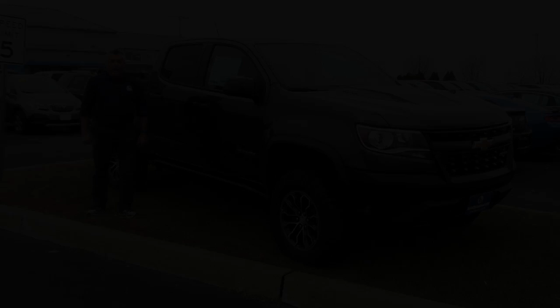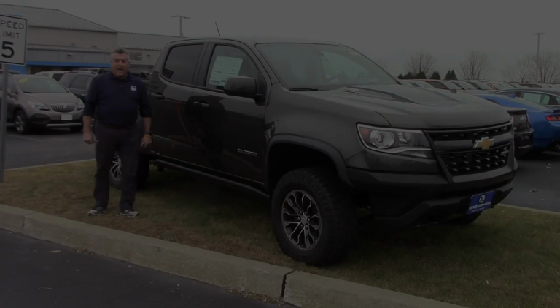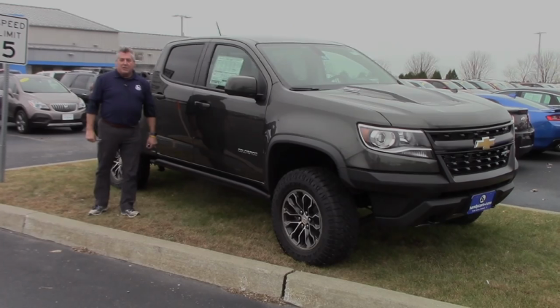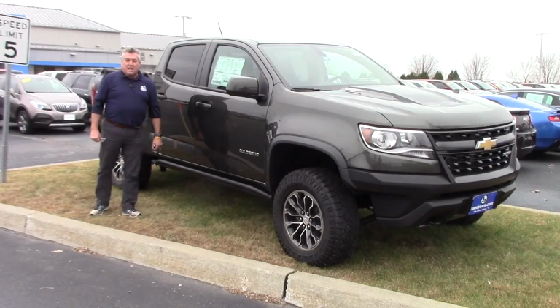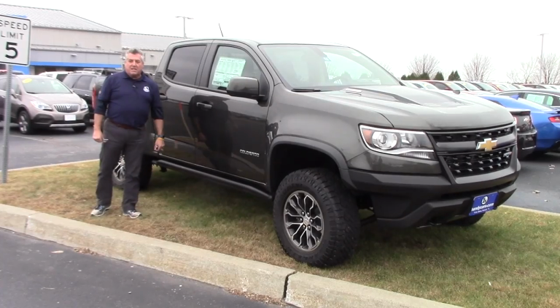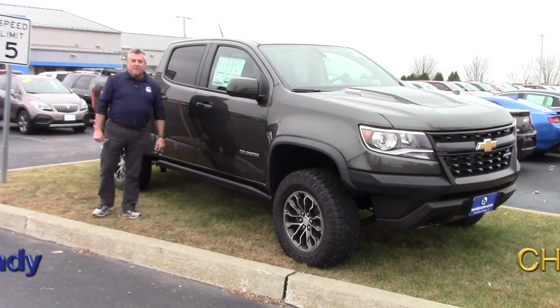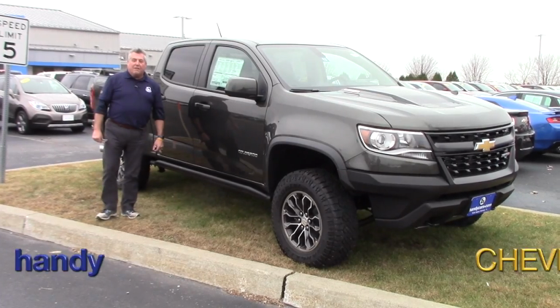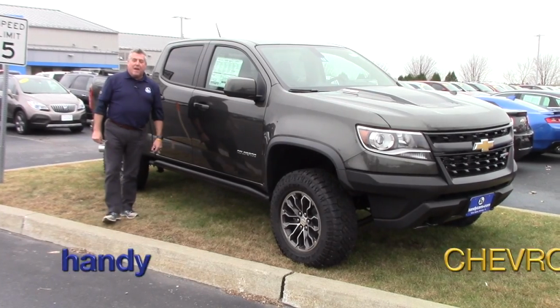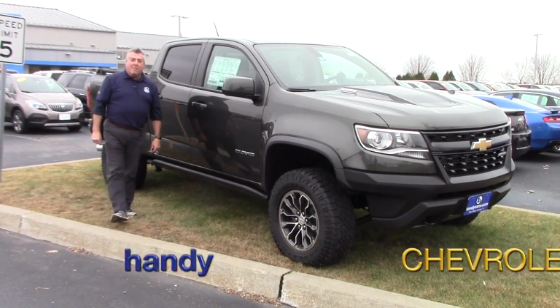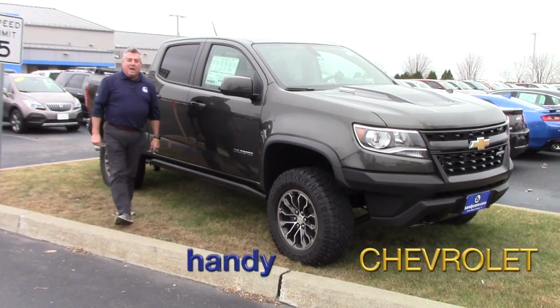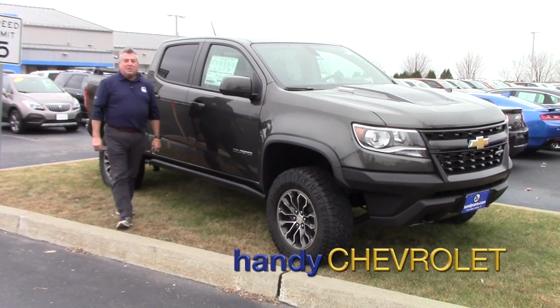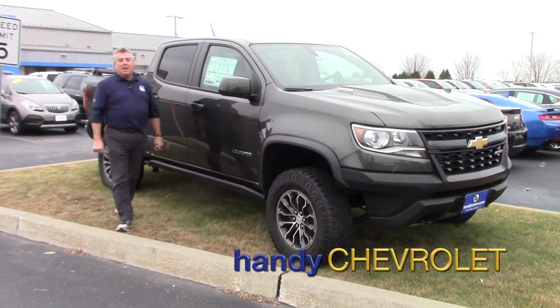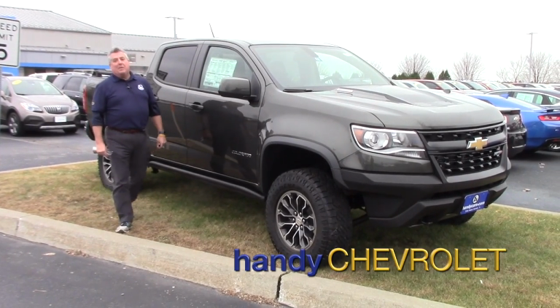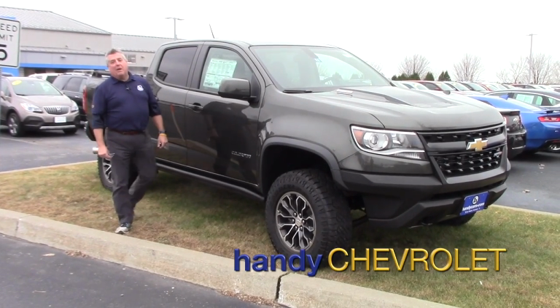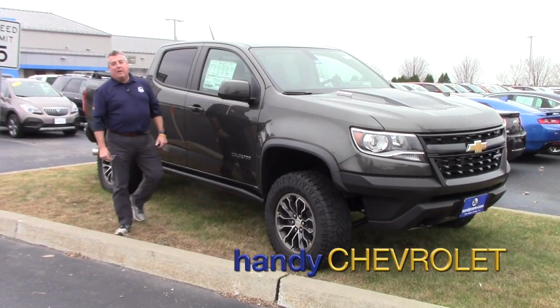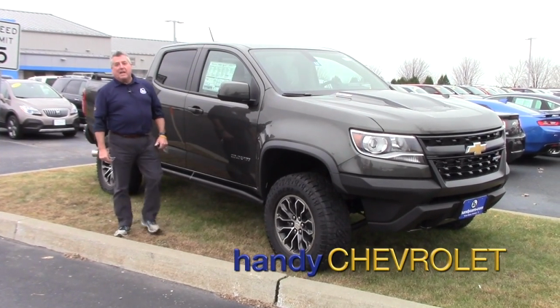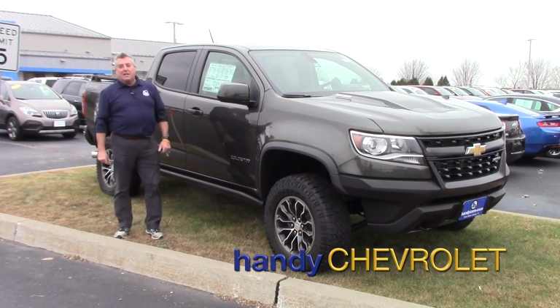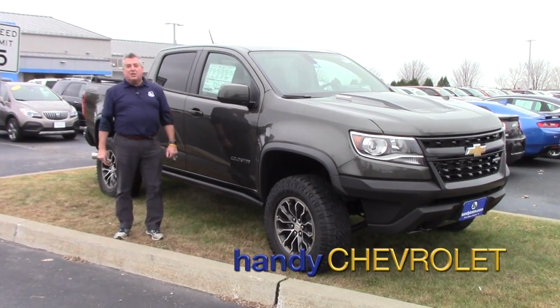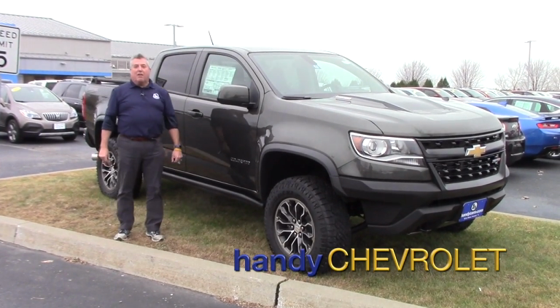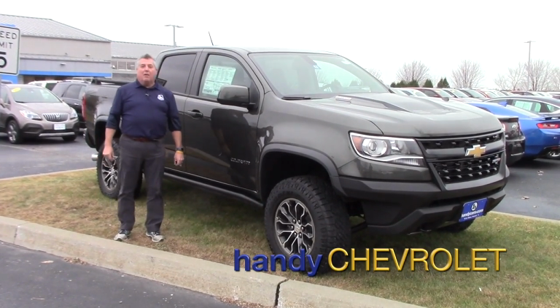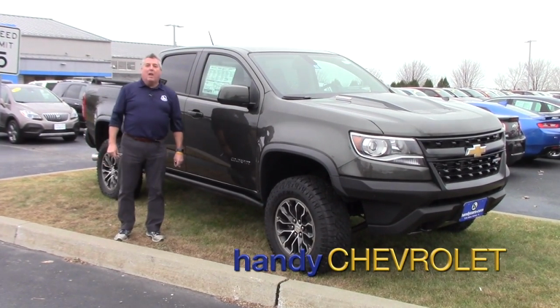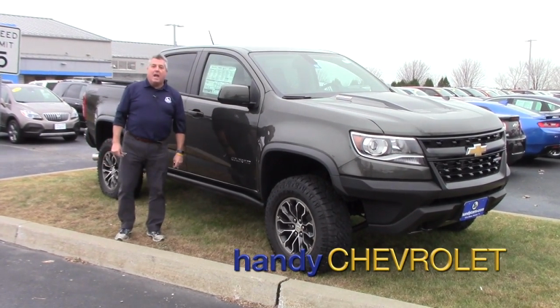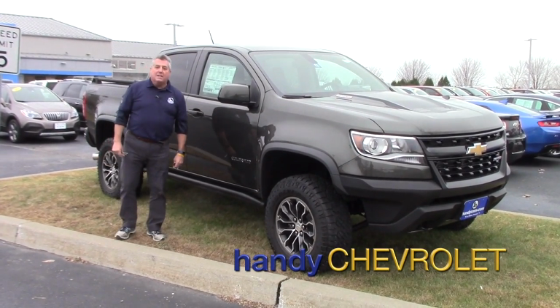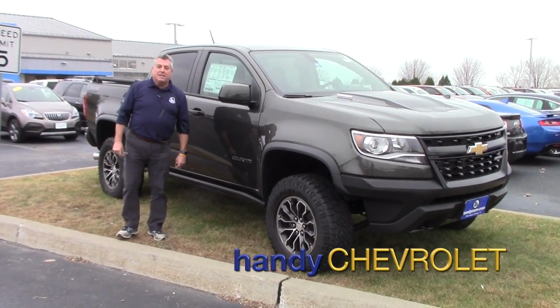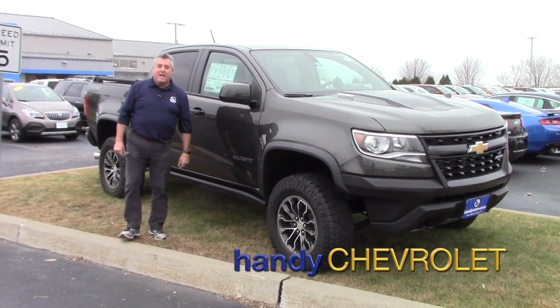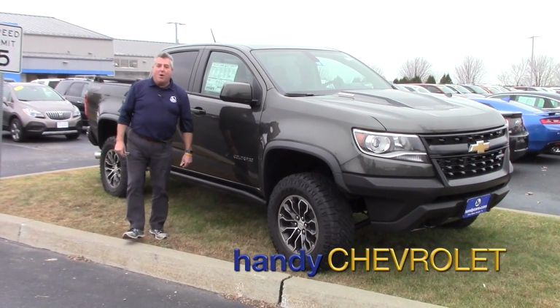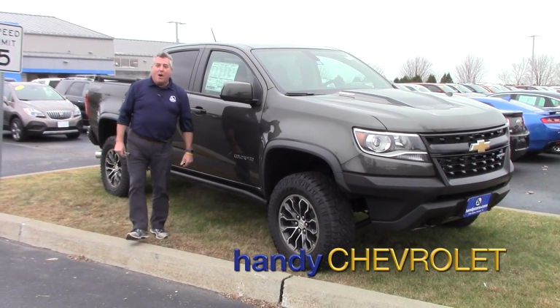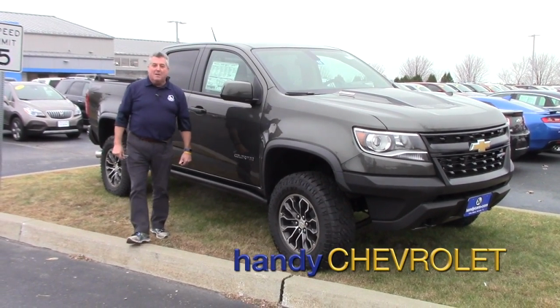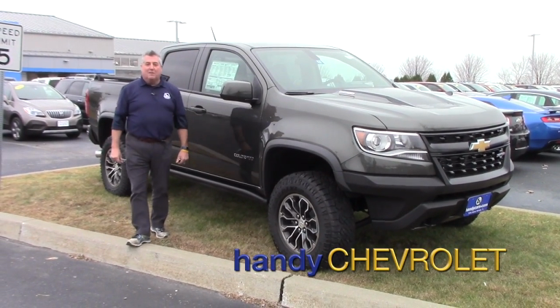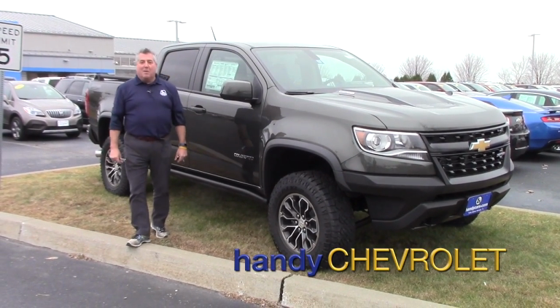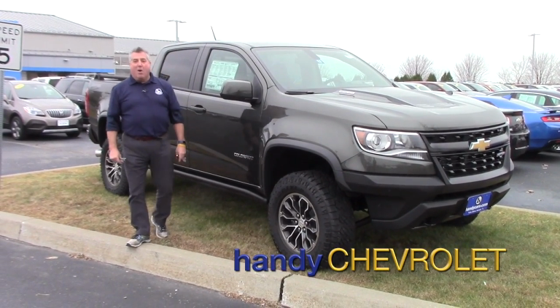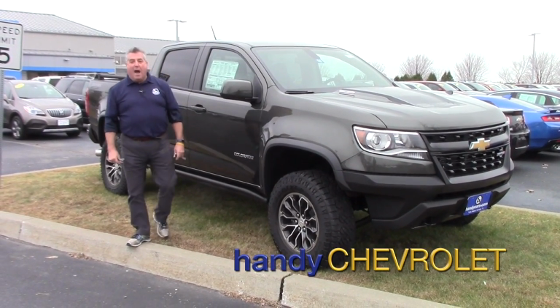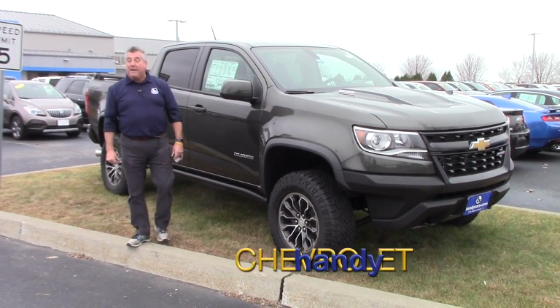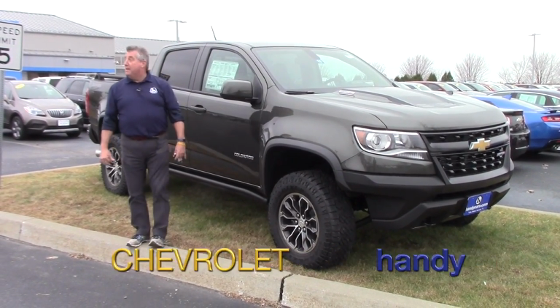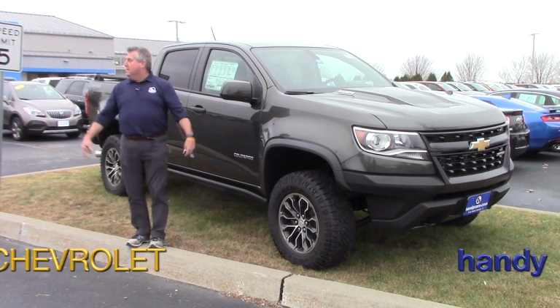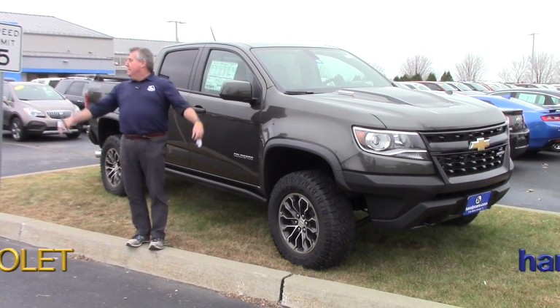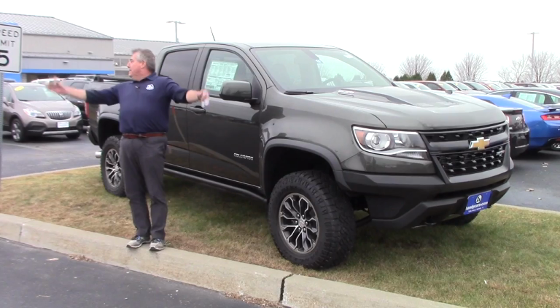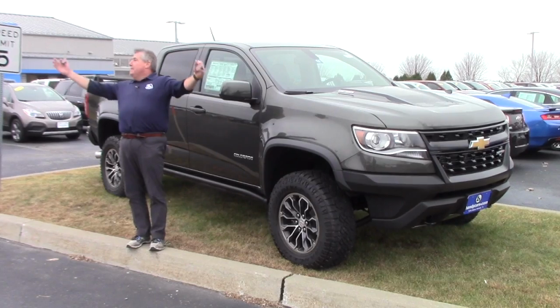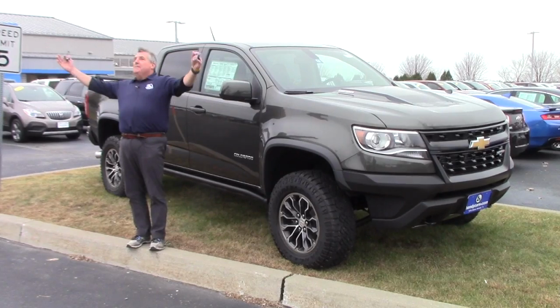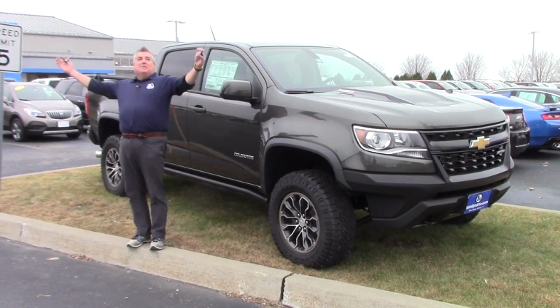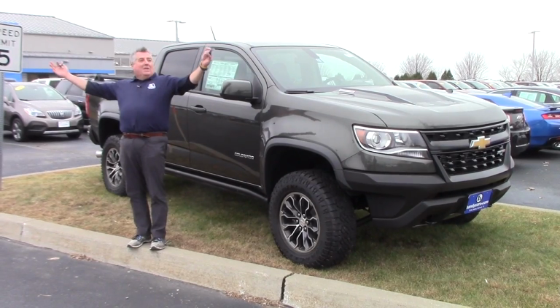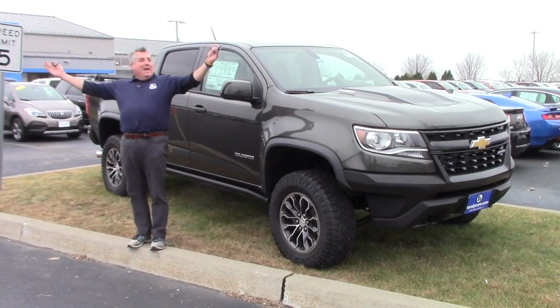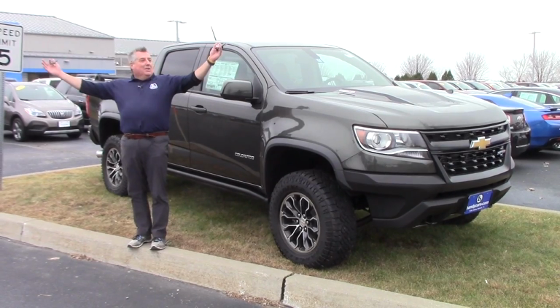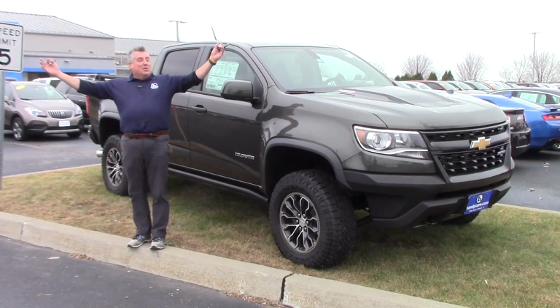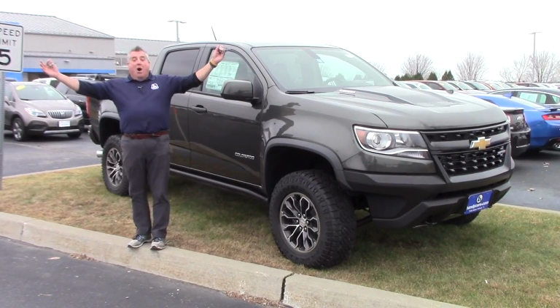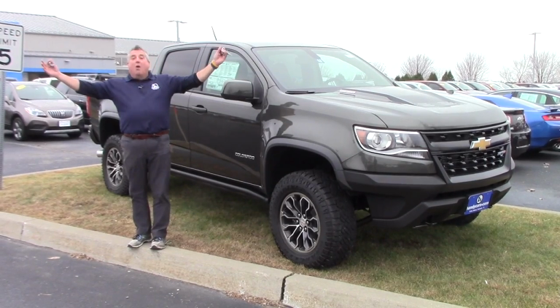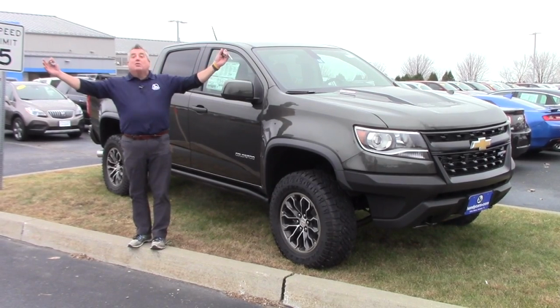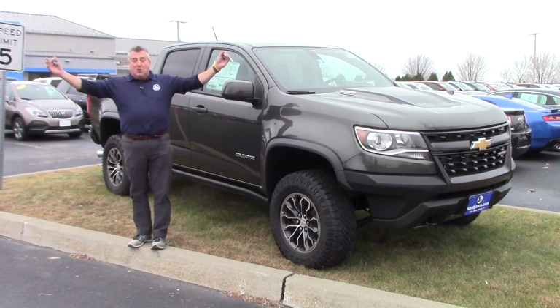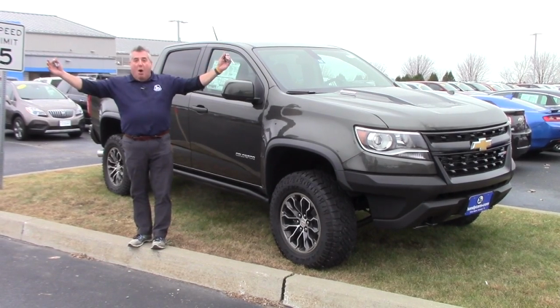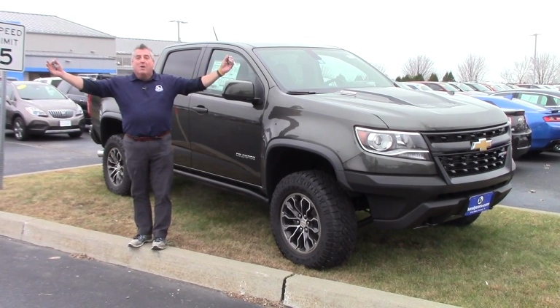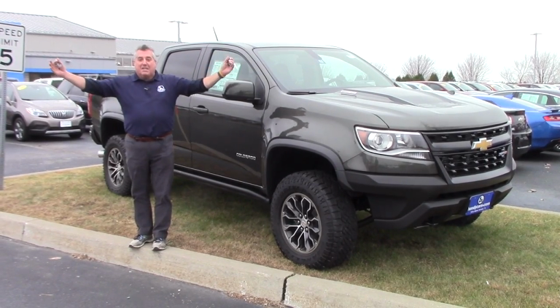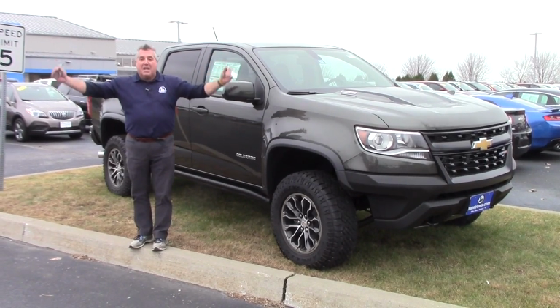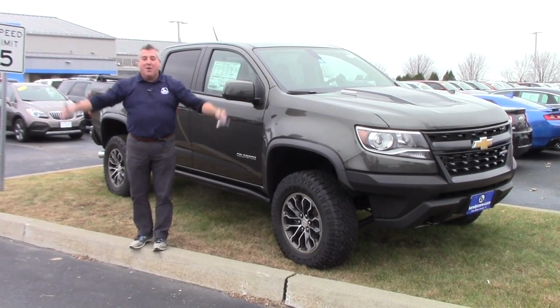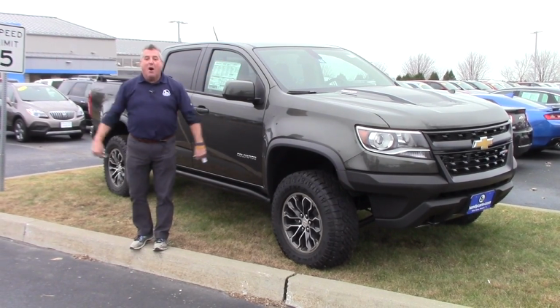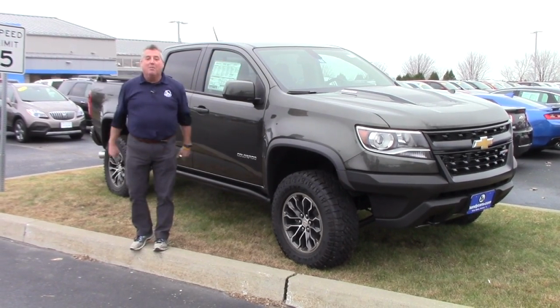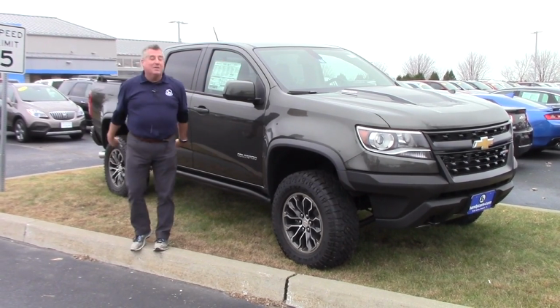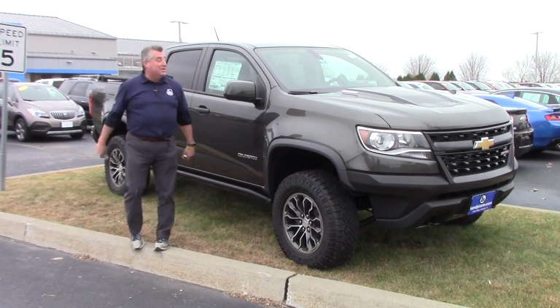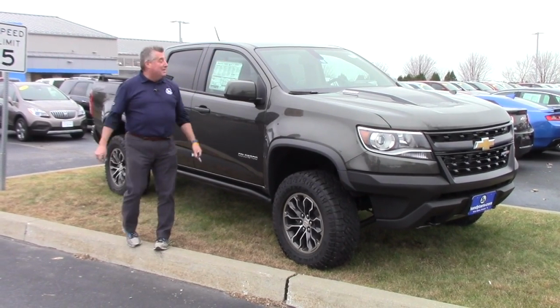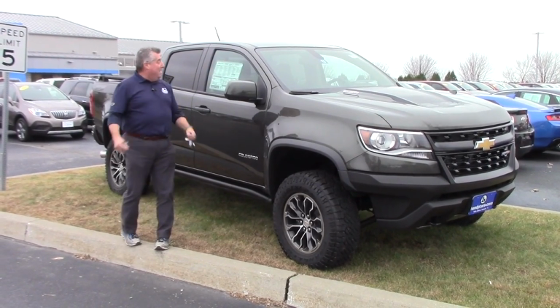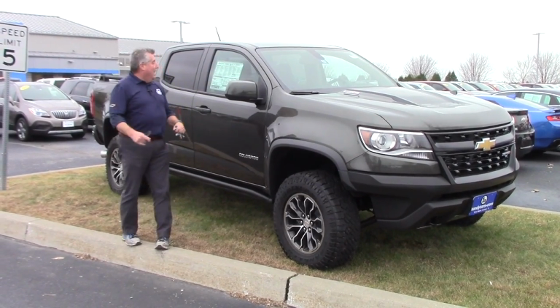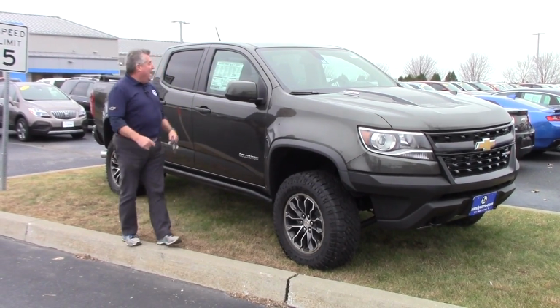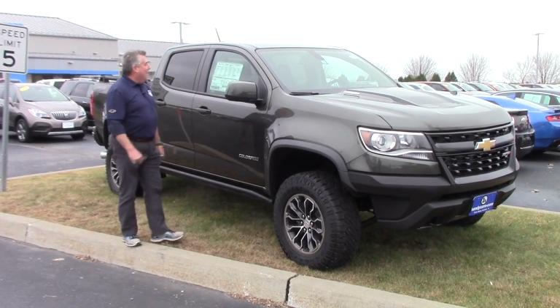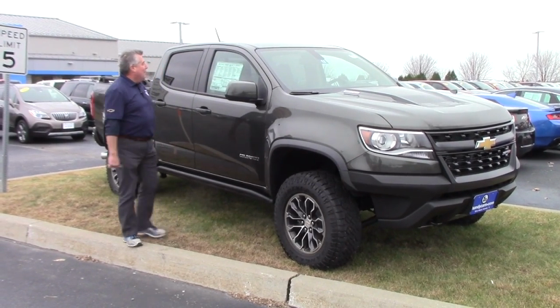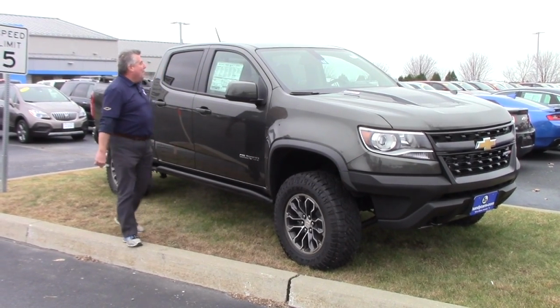Hey Justin, Frank Marshall up here at Handy Chevrolet in St. Albans, Vermont. It's starting to snow — snowy St. Albans, Vermont.